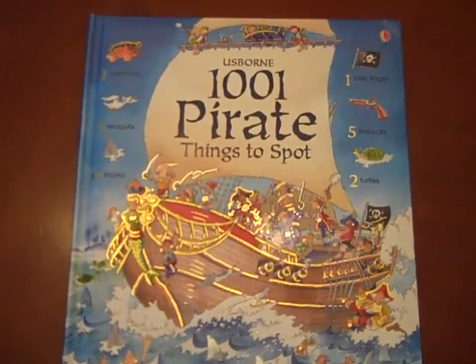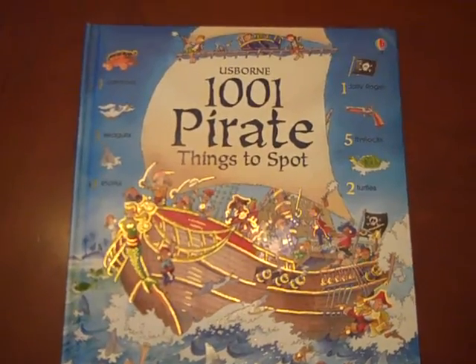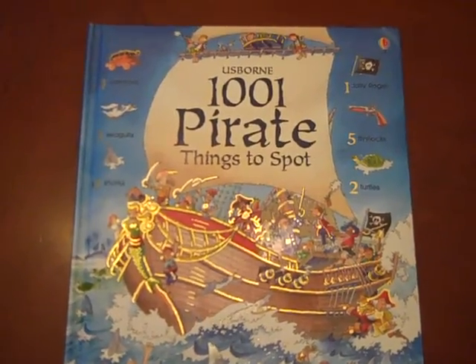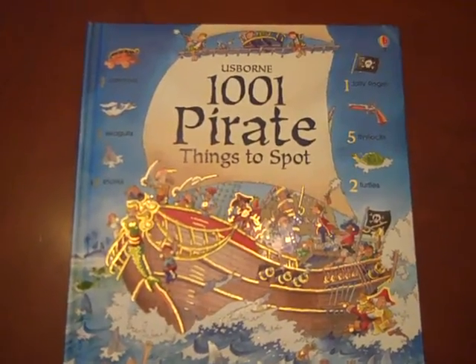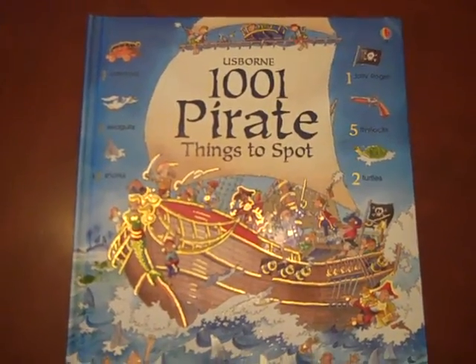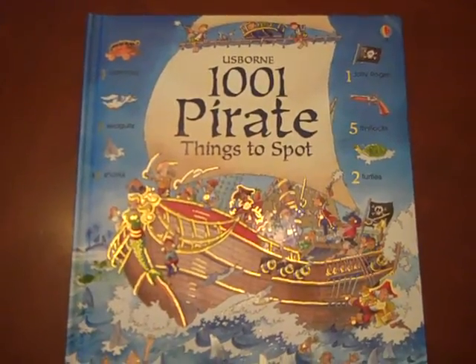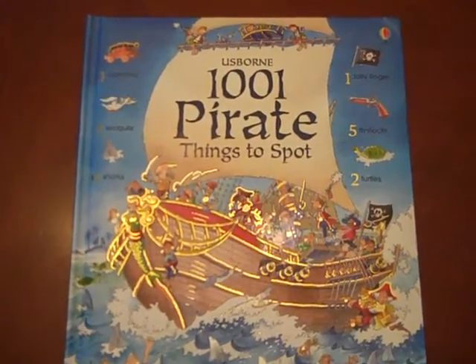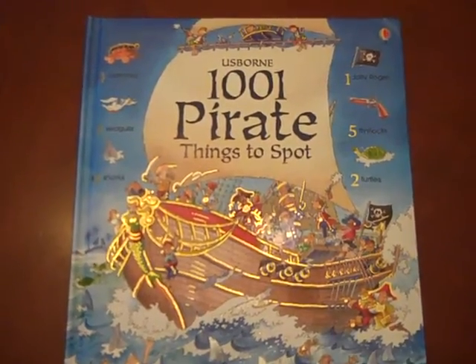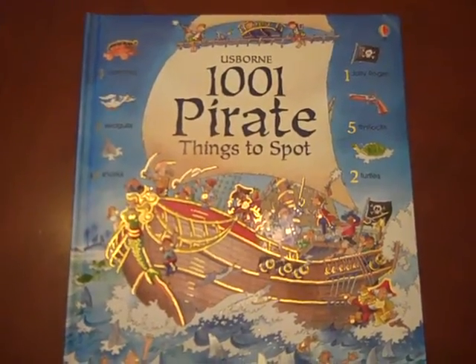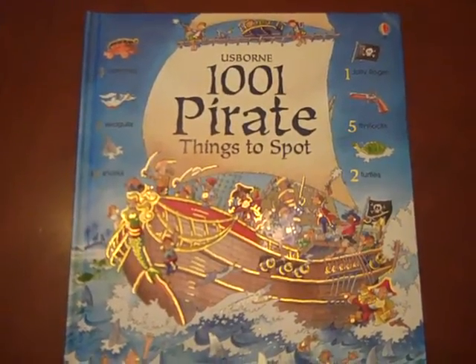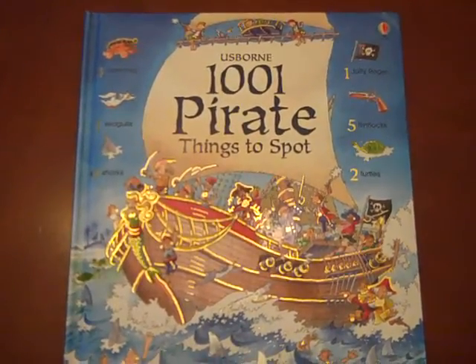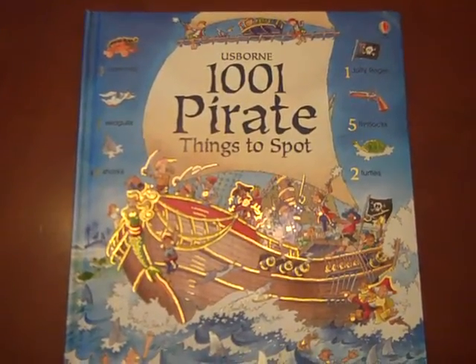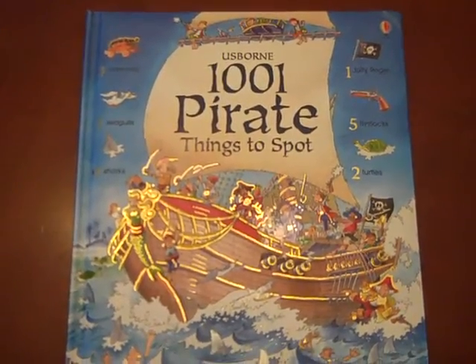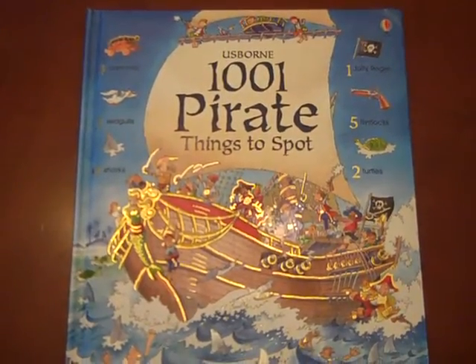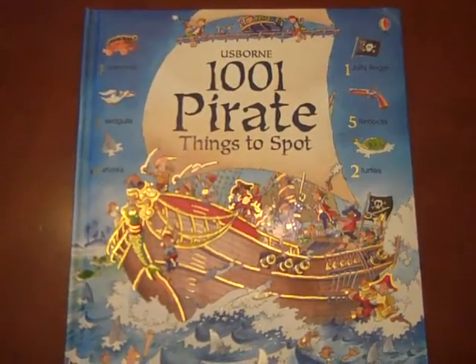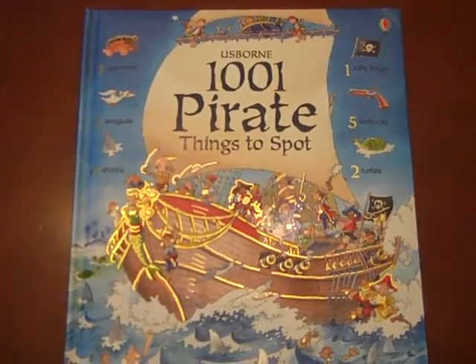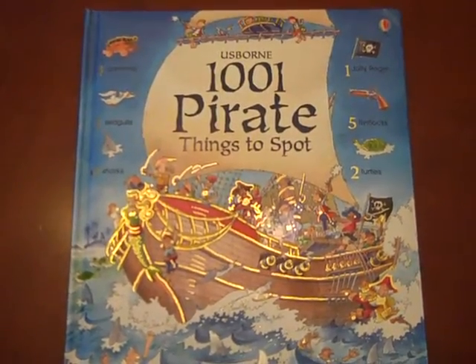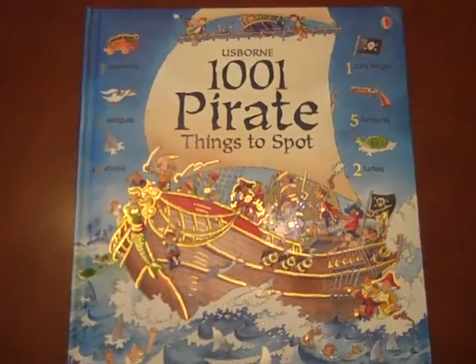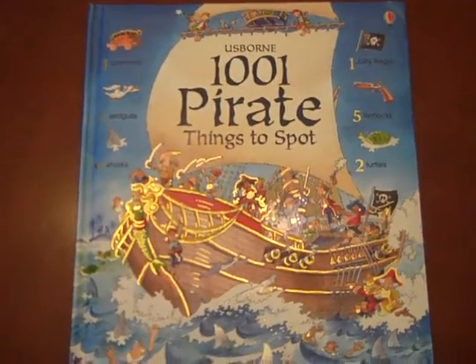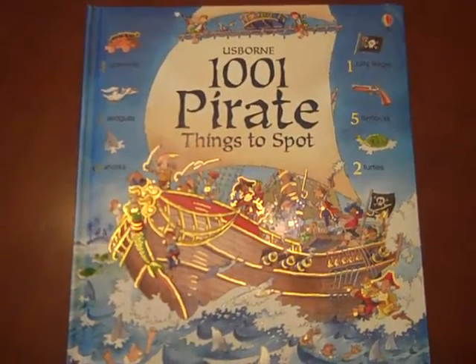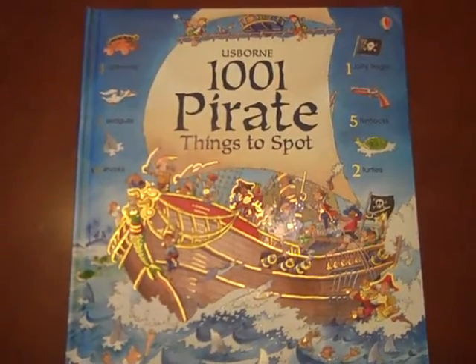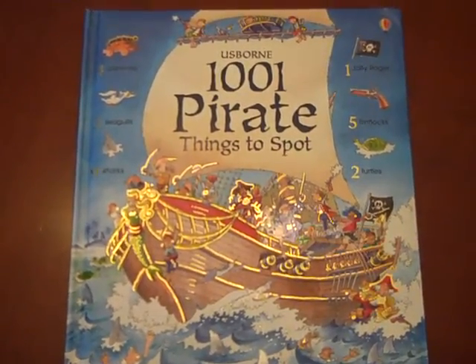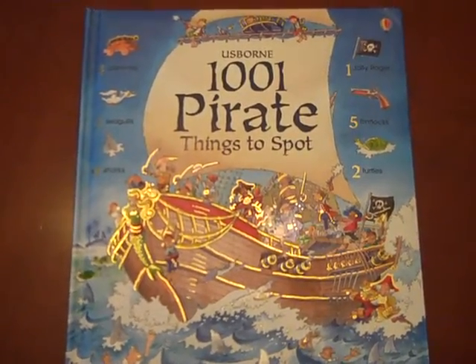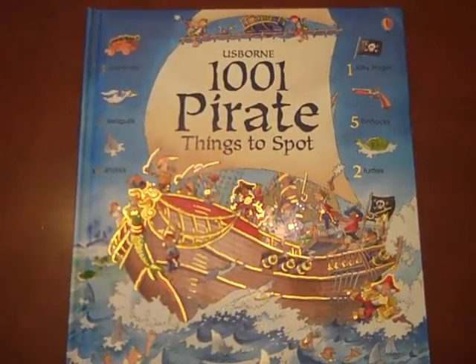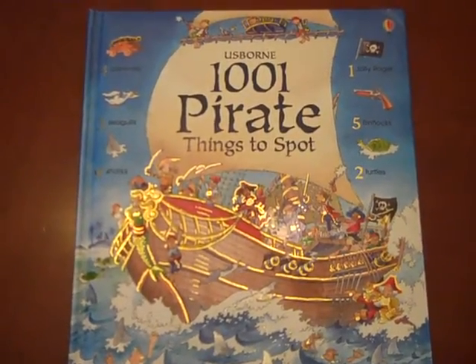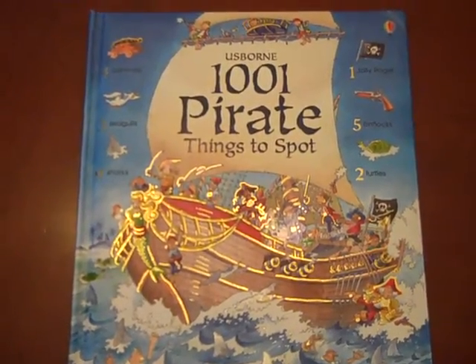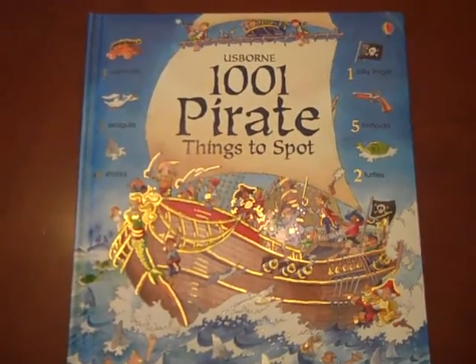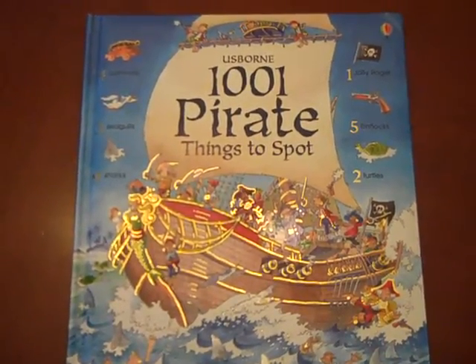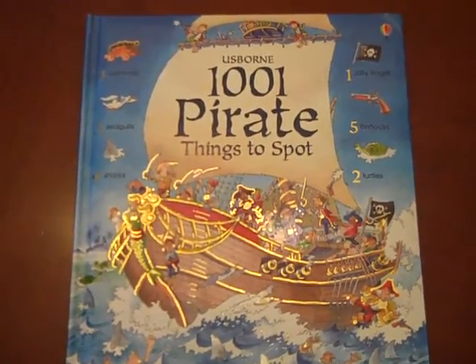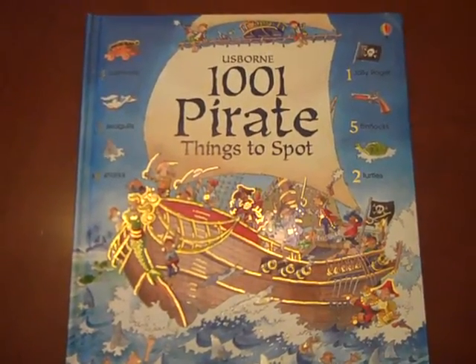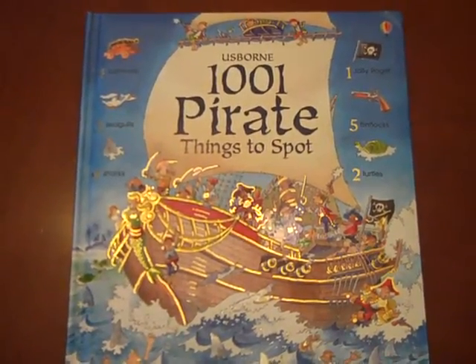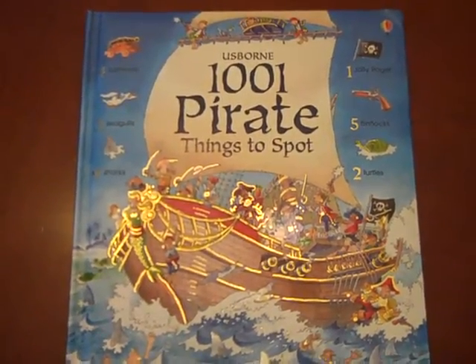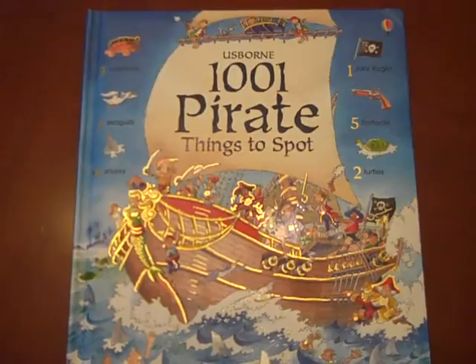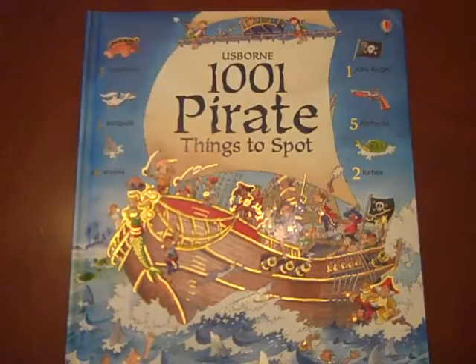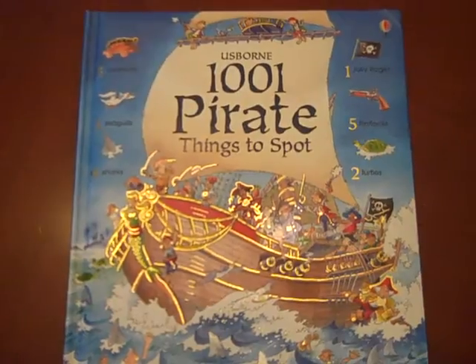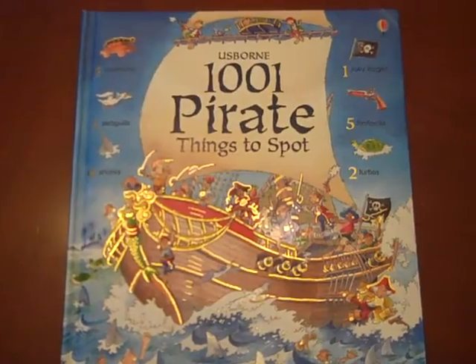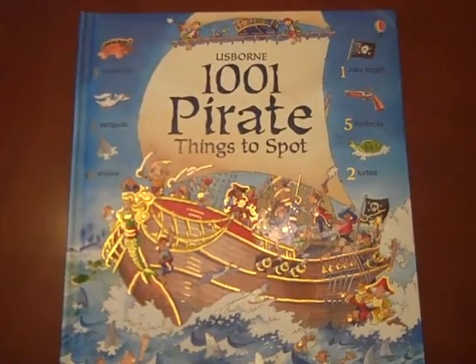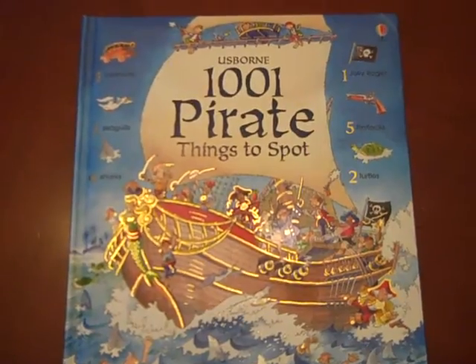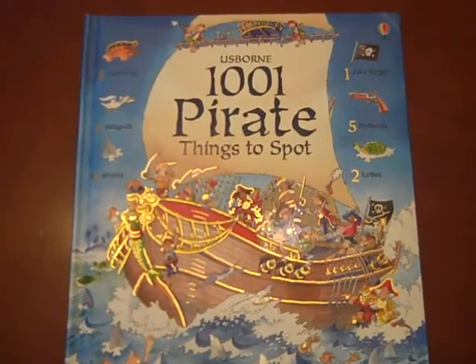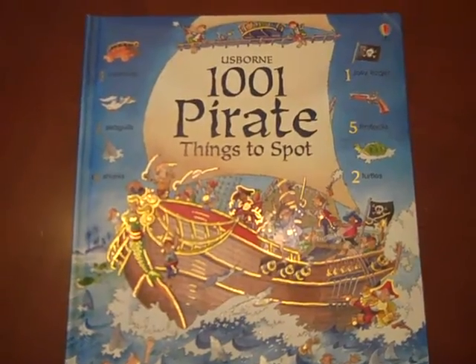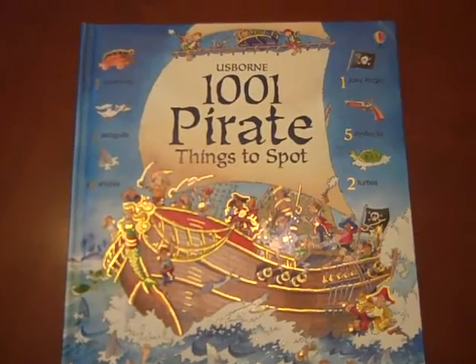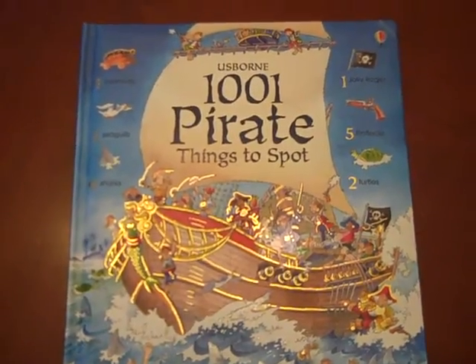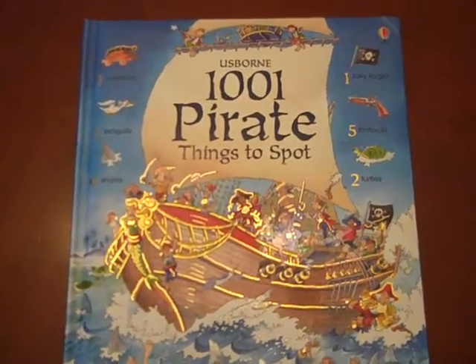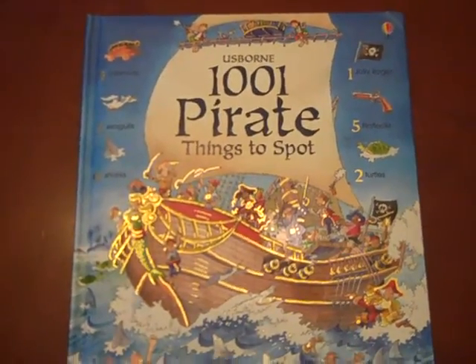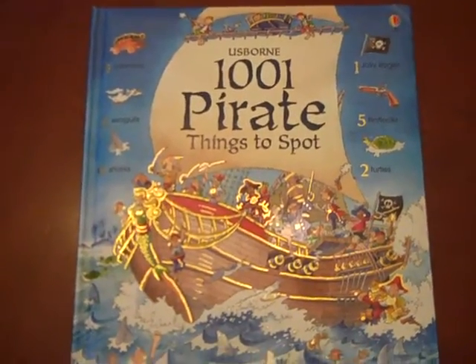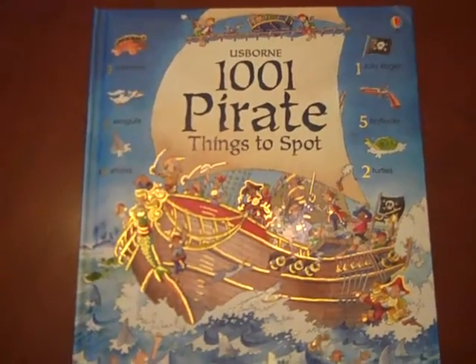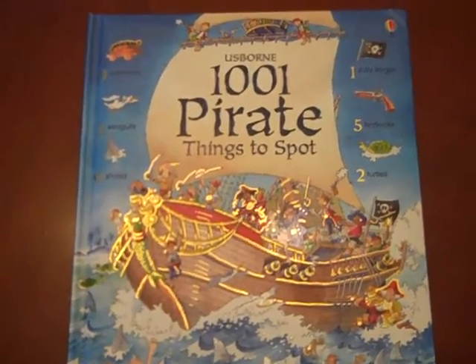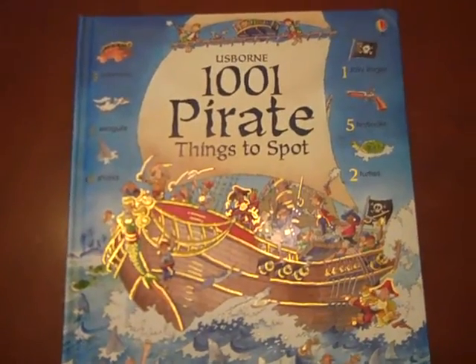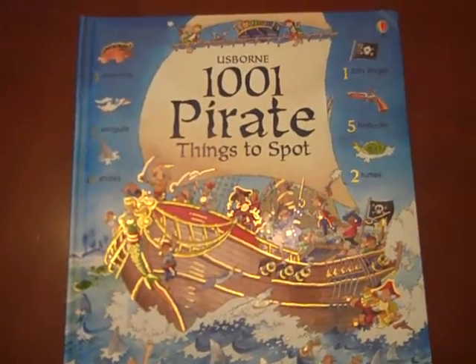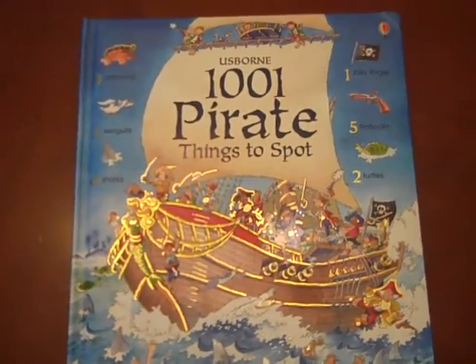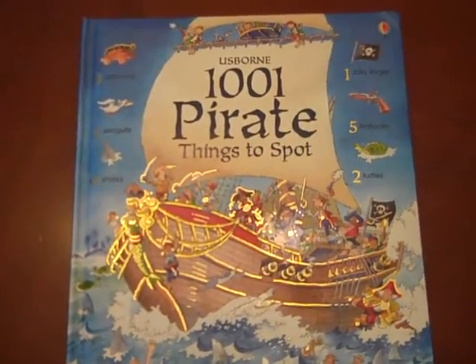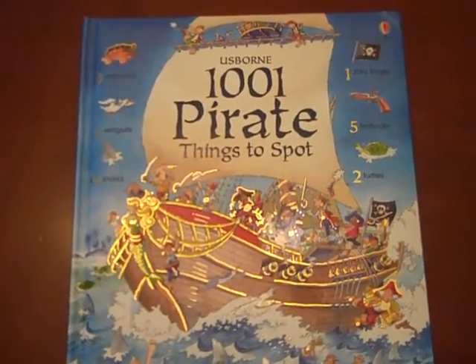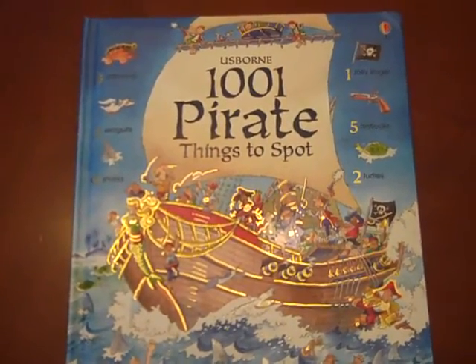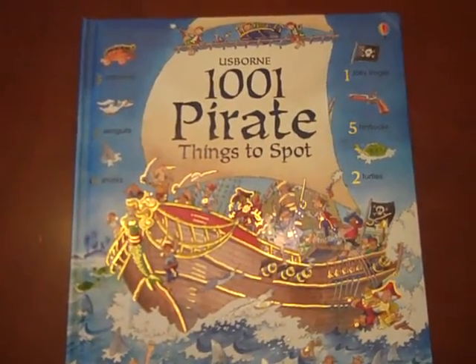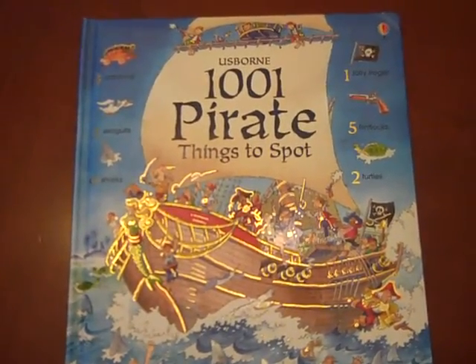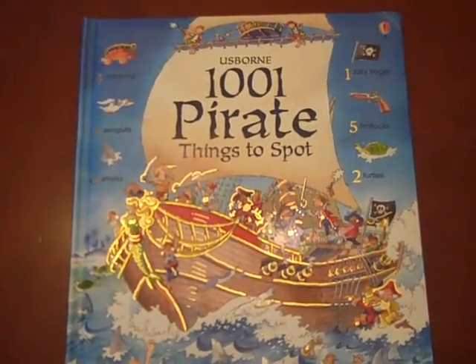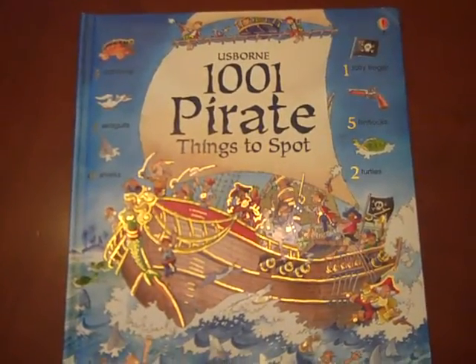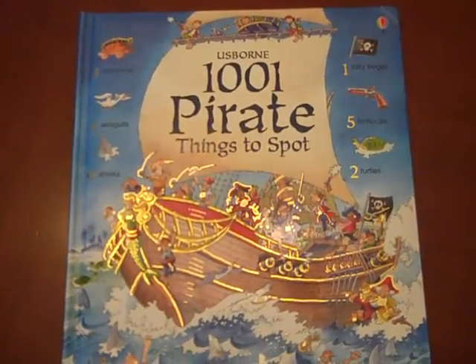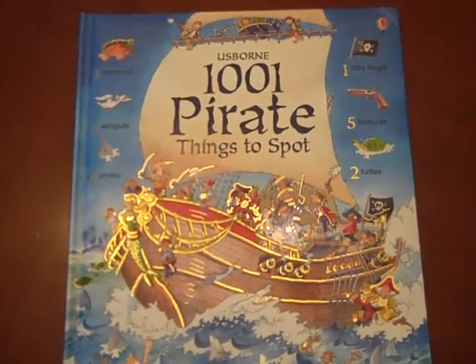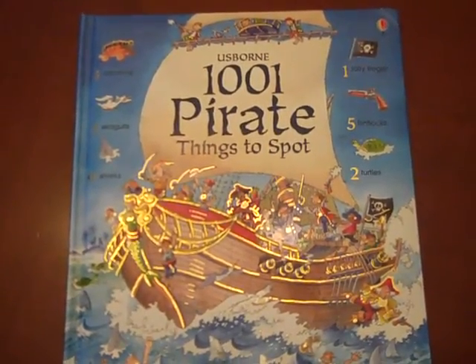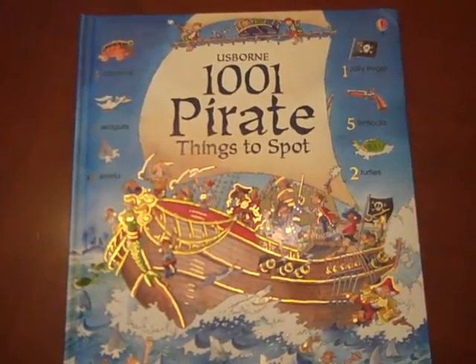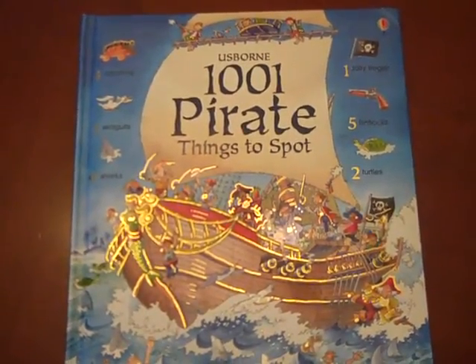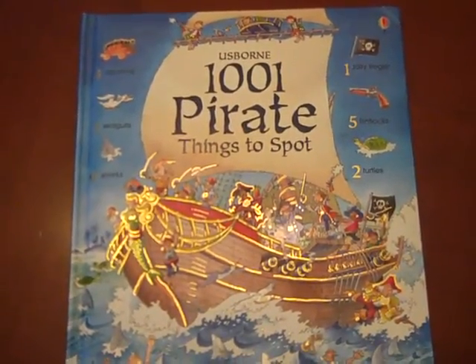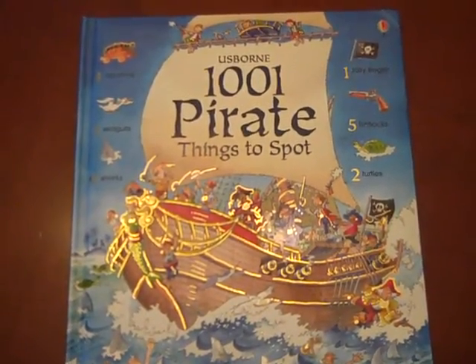Welcome to Usborne Book Reviews and More. Today we are going to look at this fun book, 1001 Pirate Things to Spot.